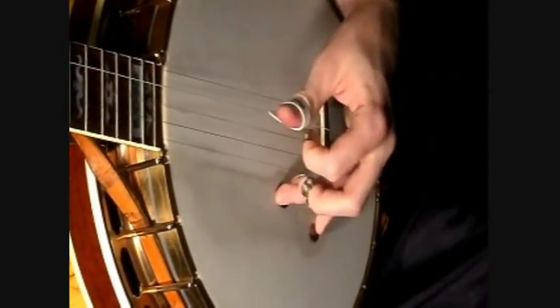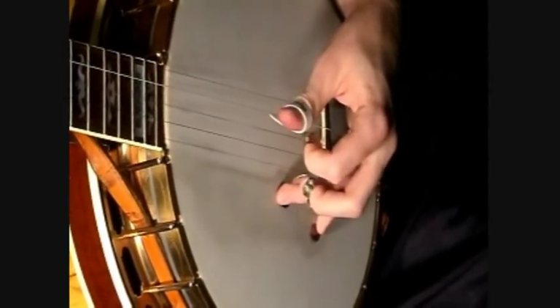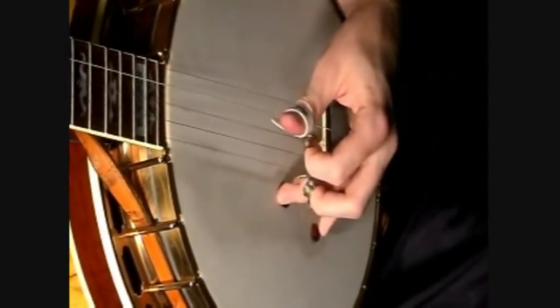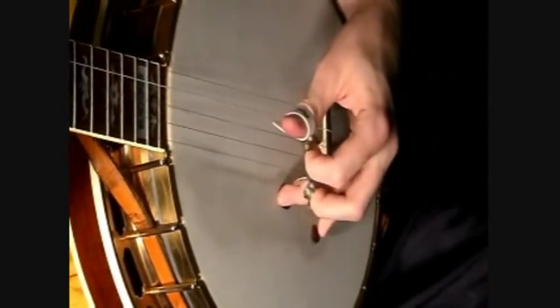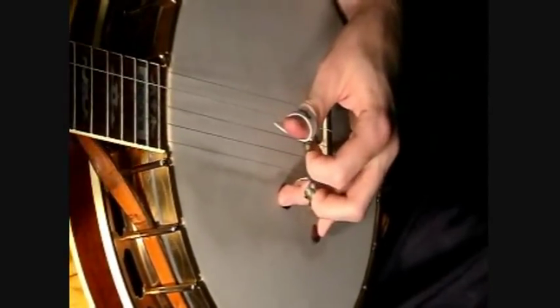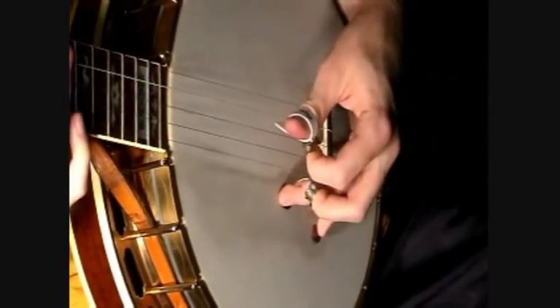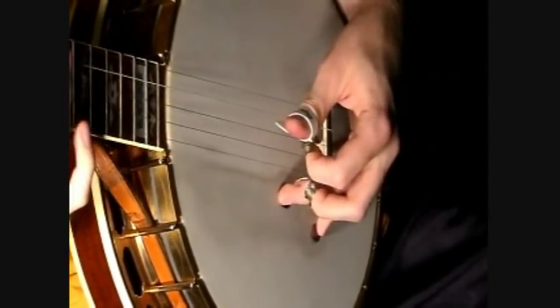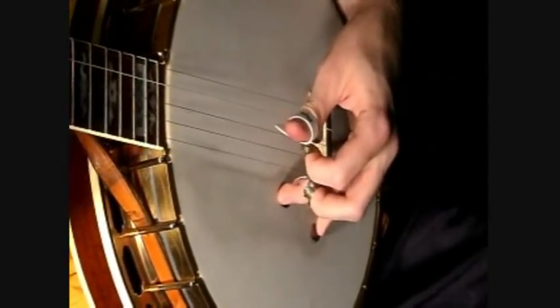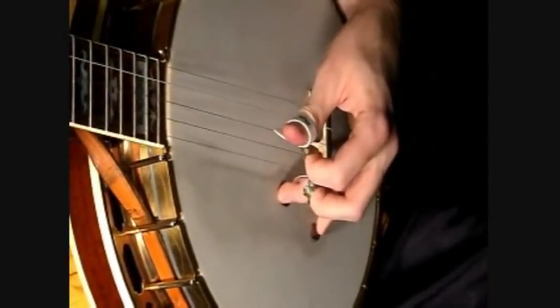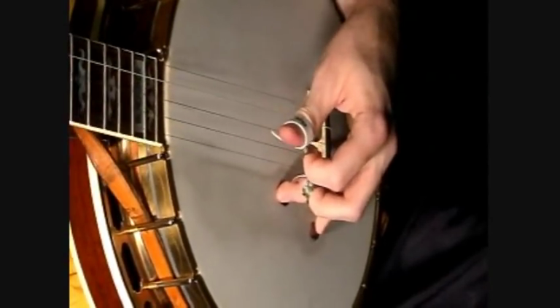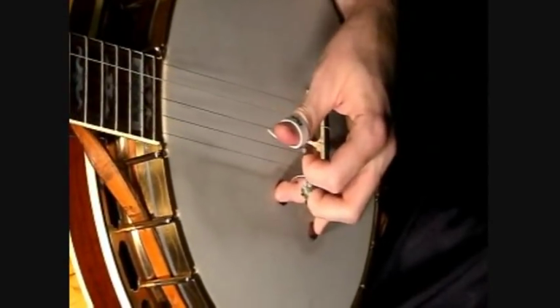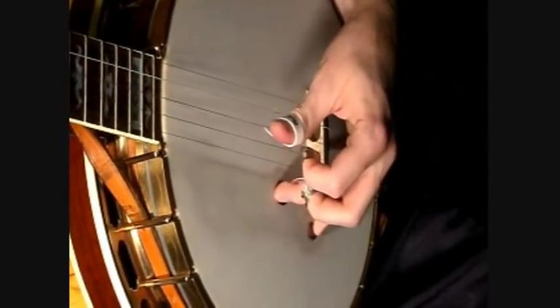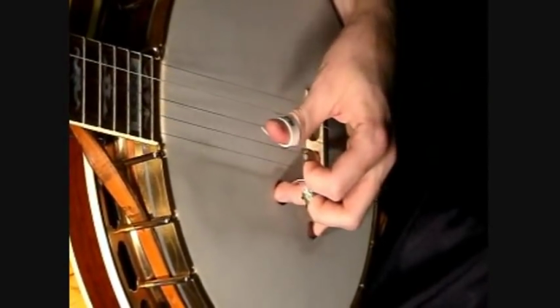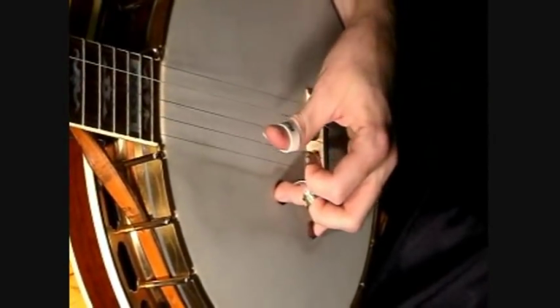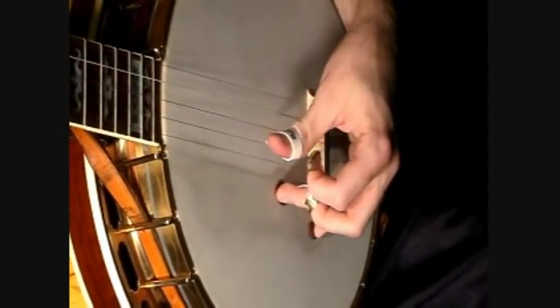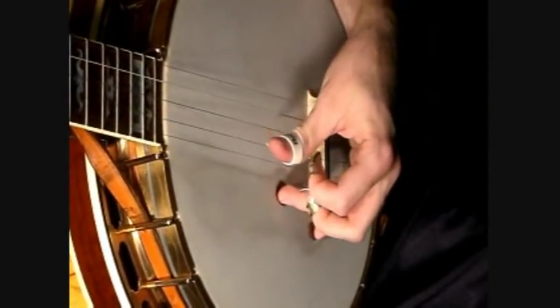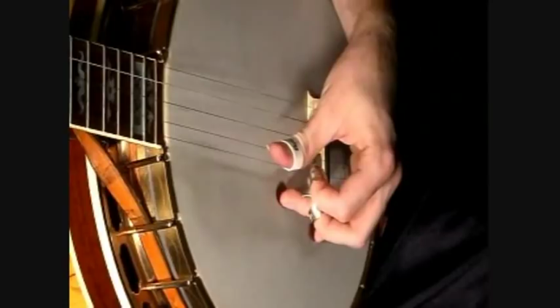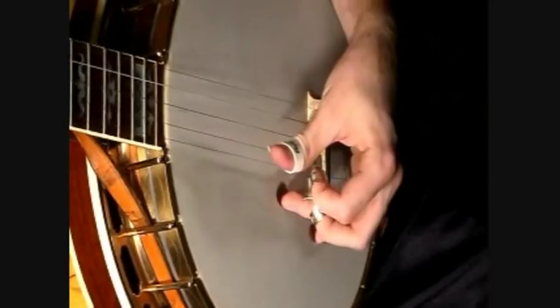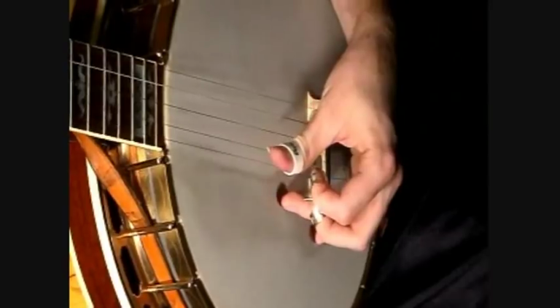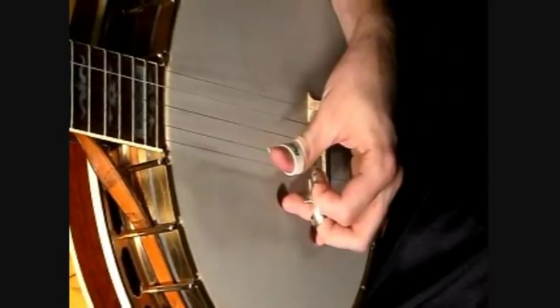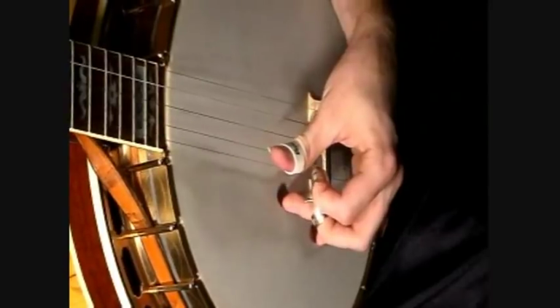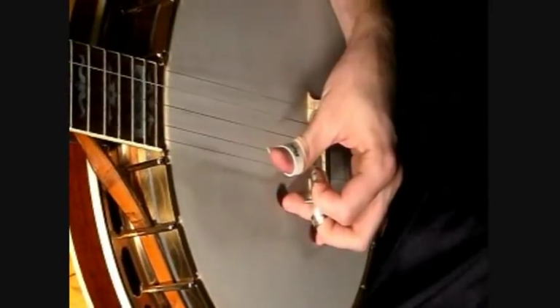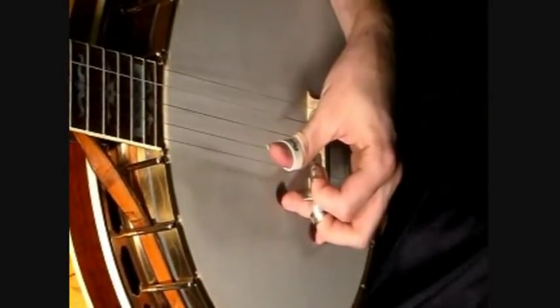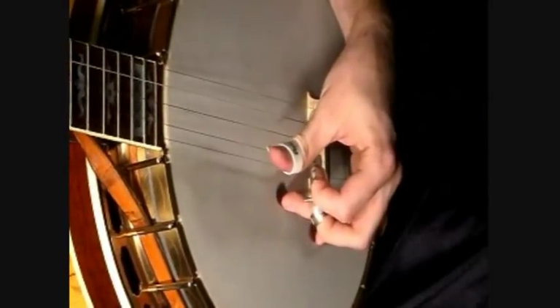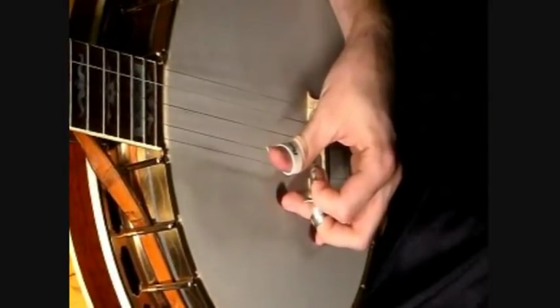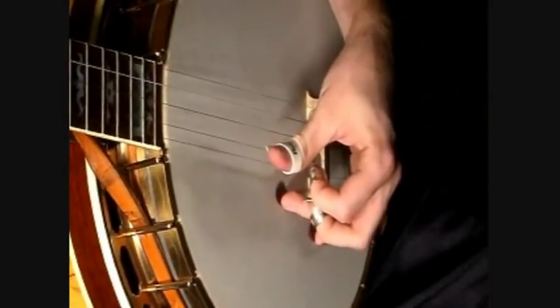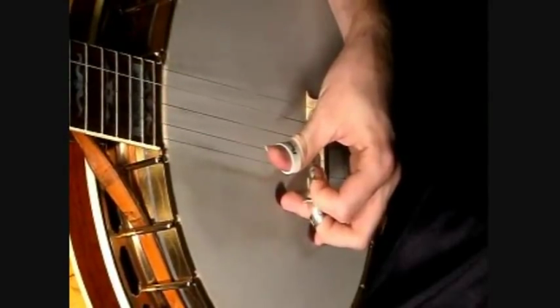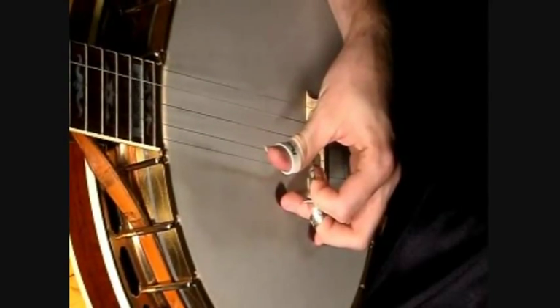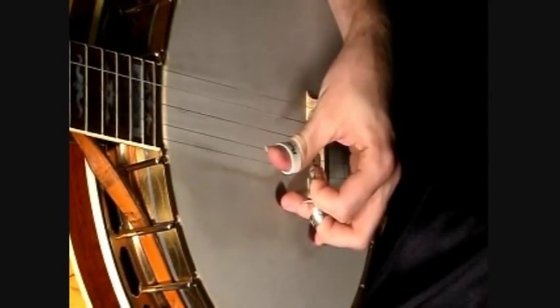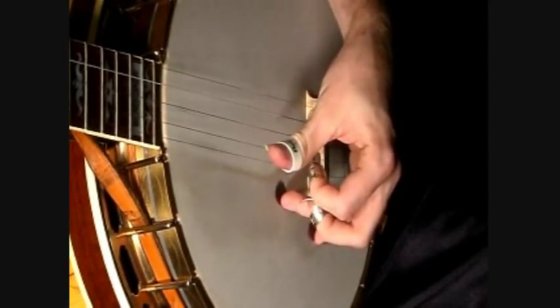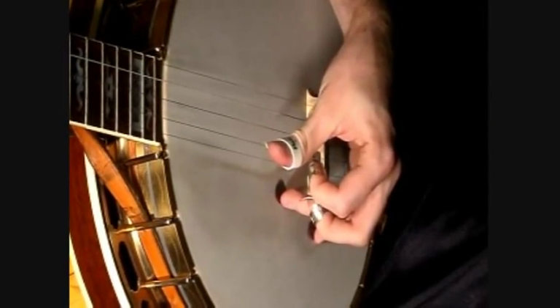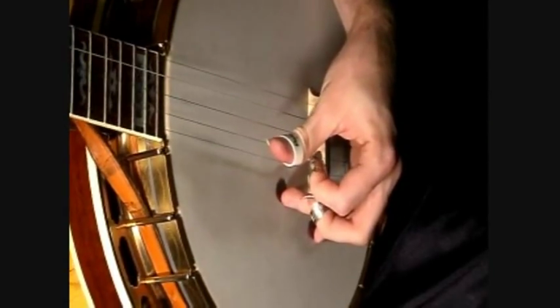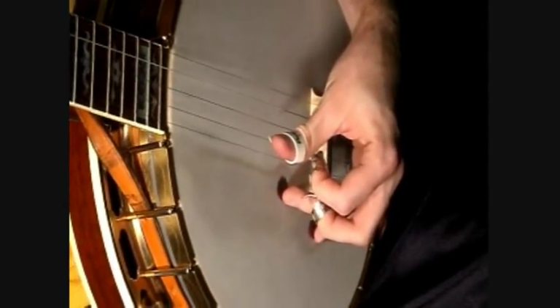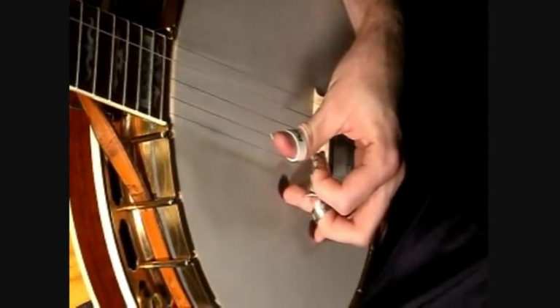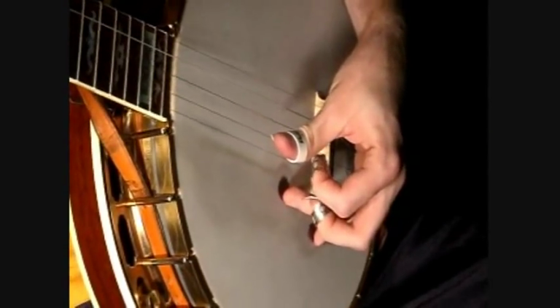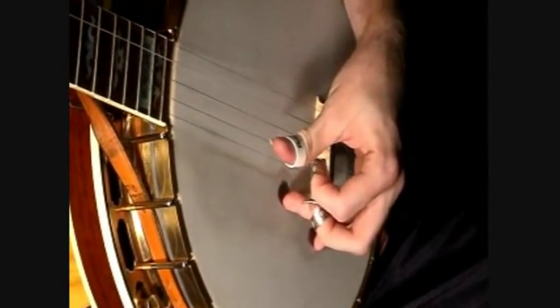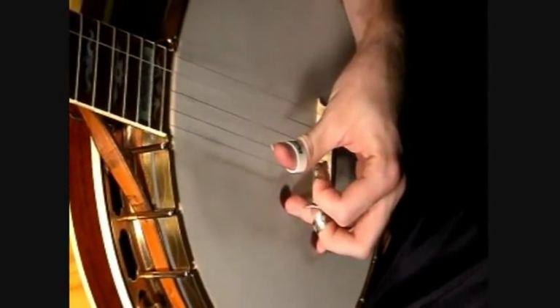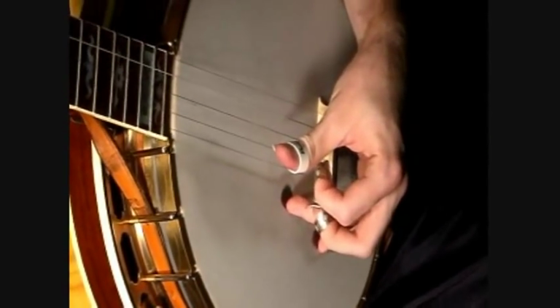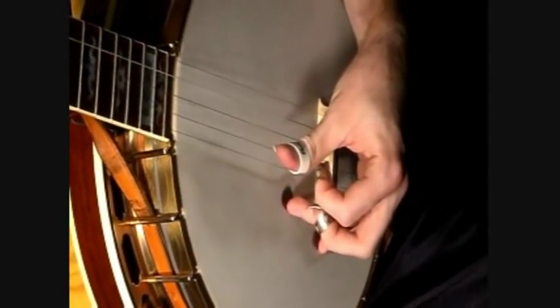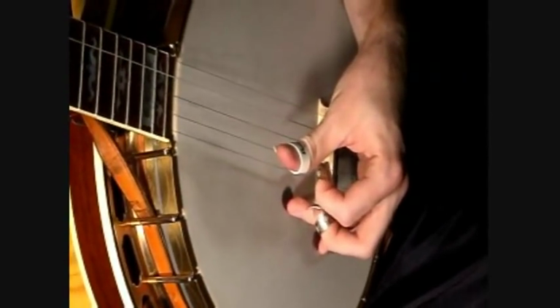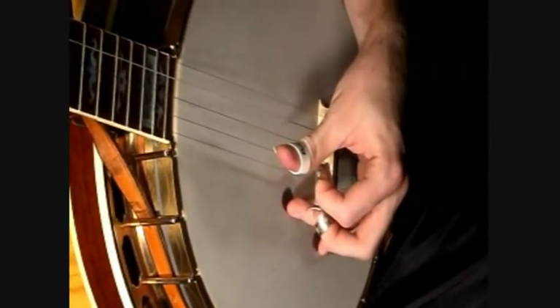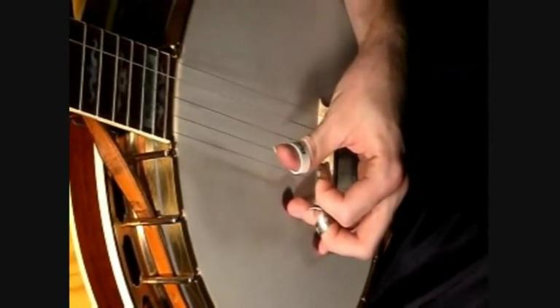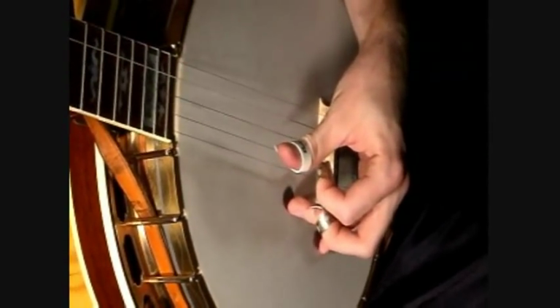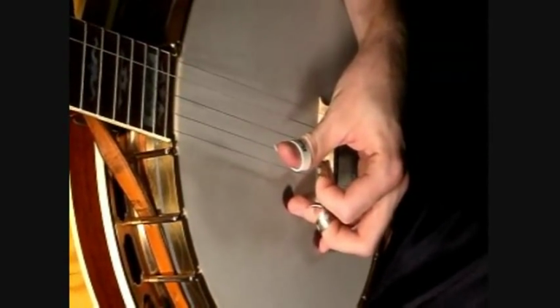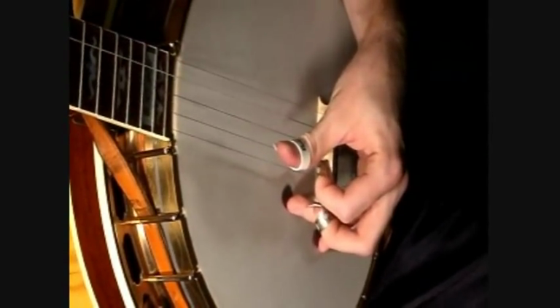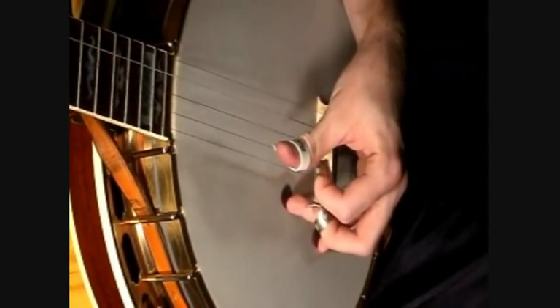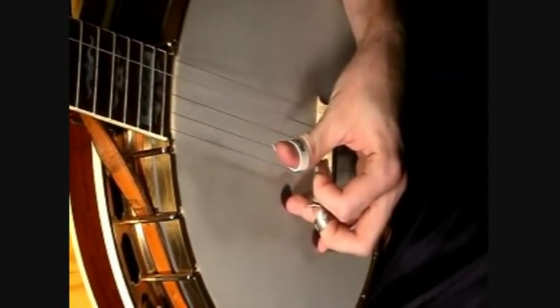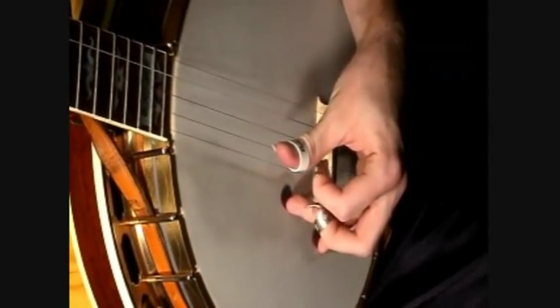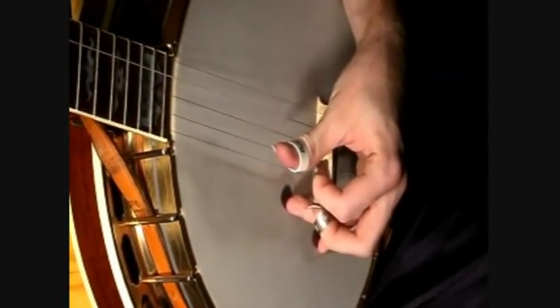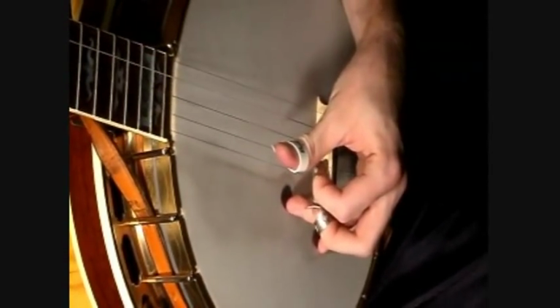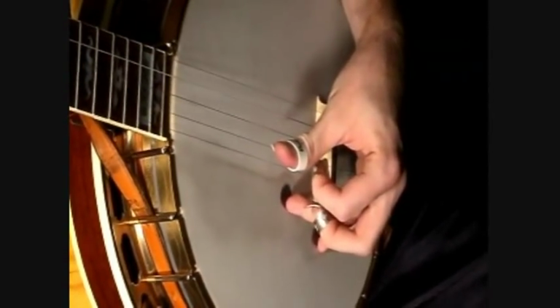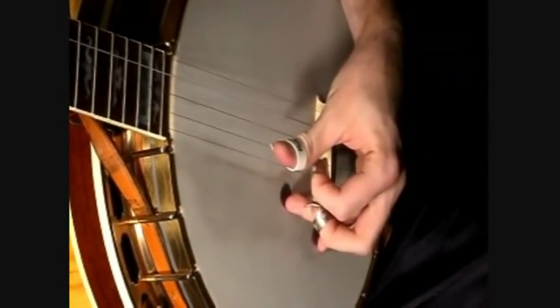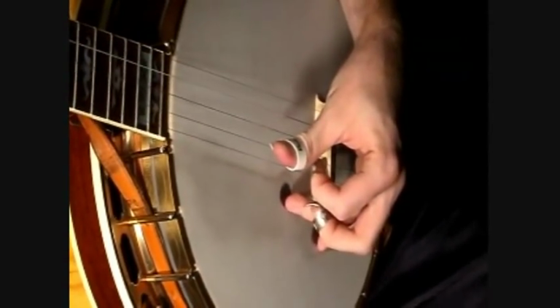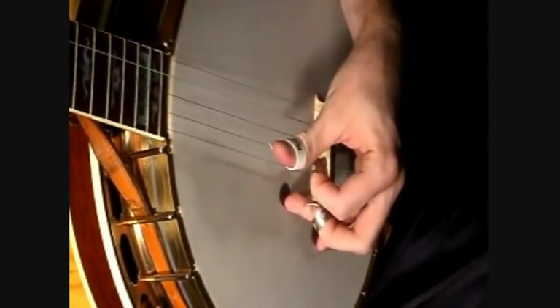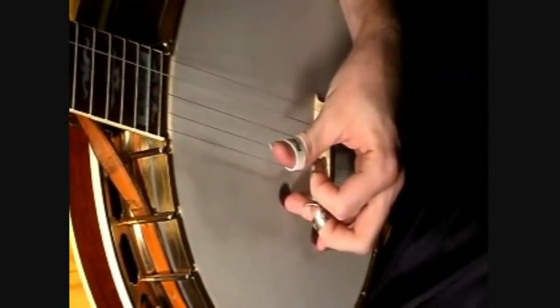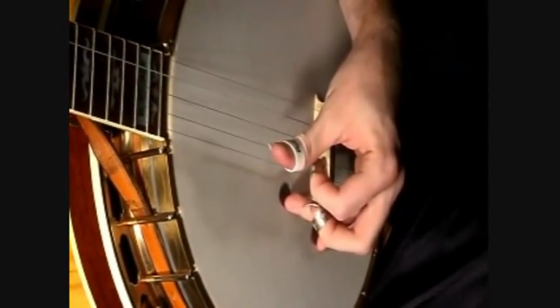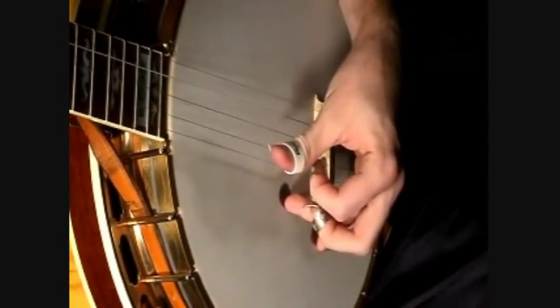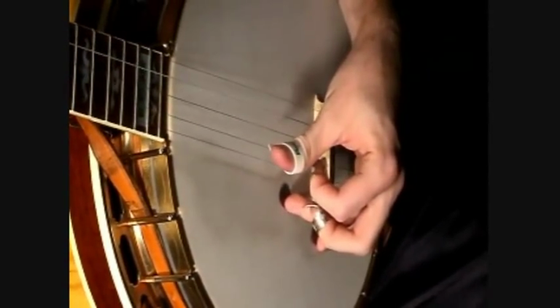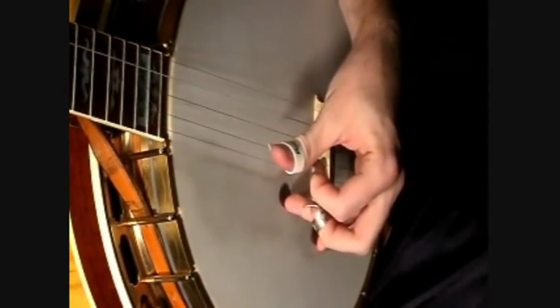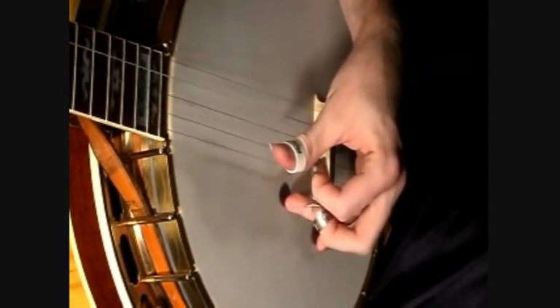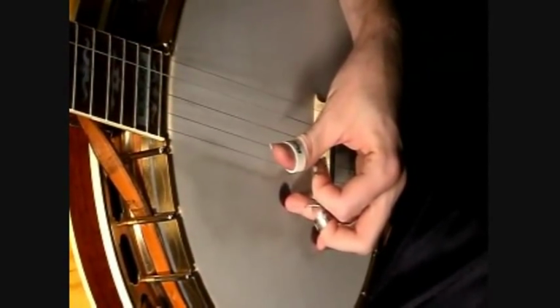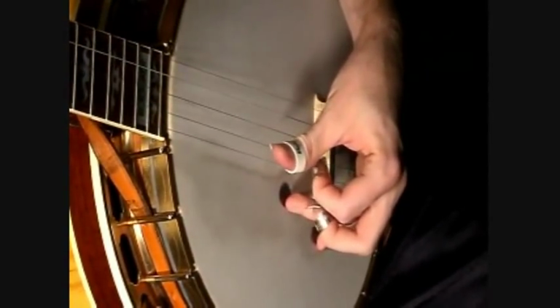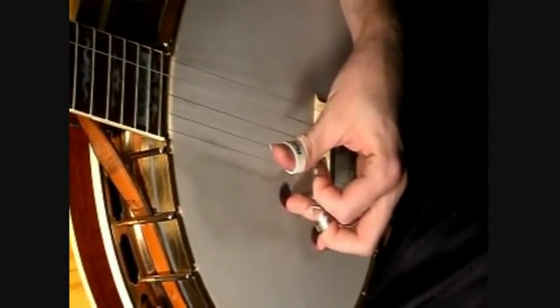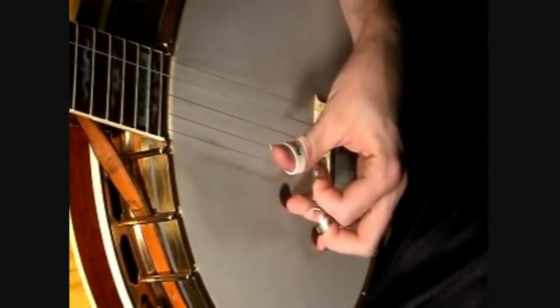And the B part, he puts his thumb pick on the second string and does the slide.